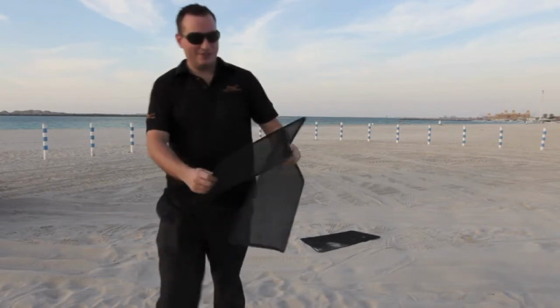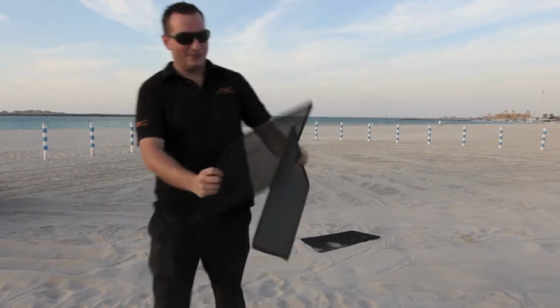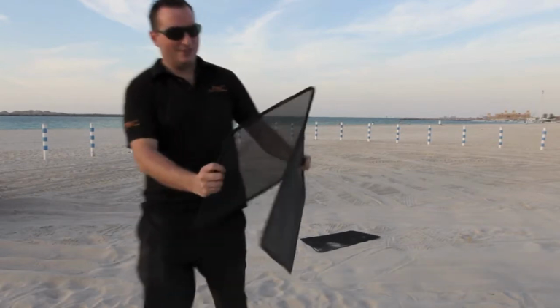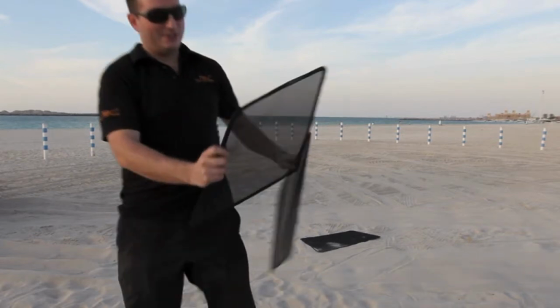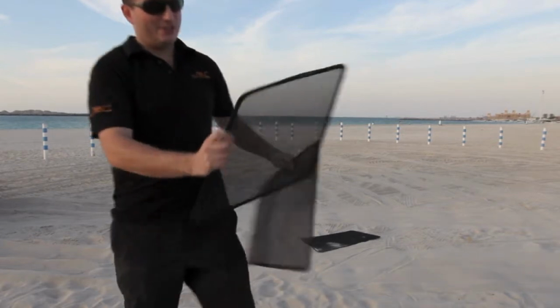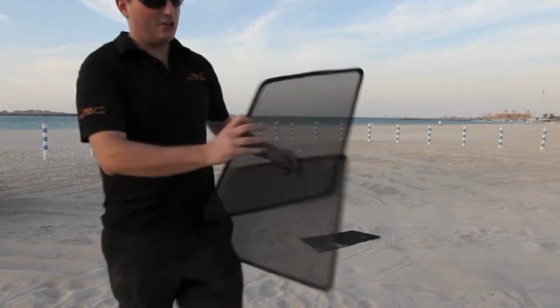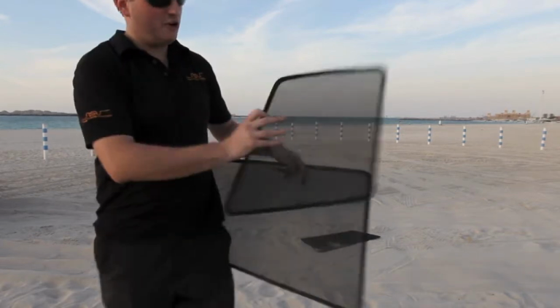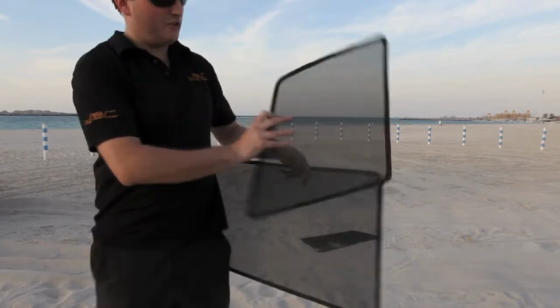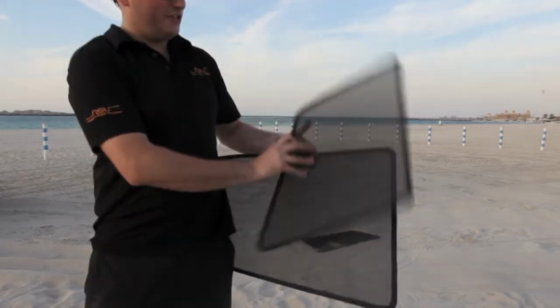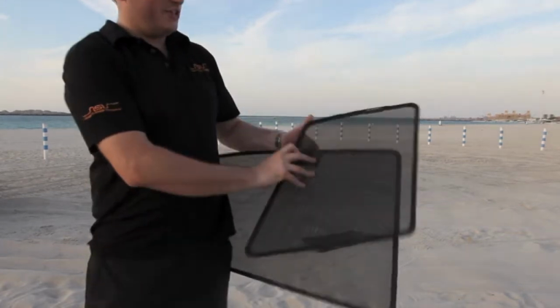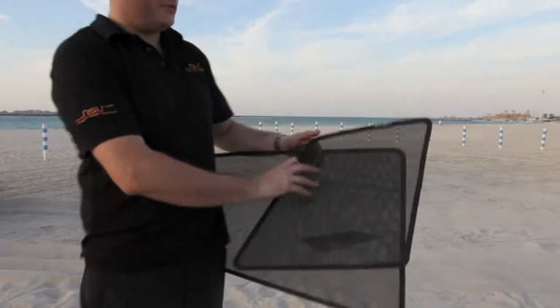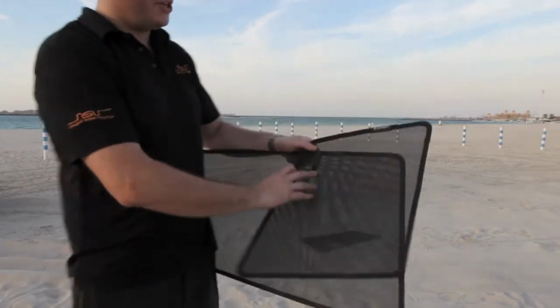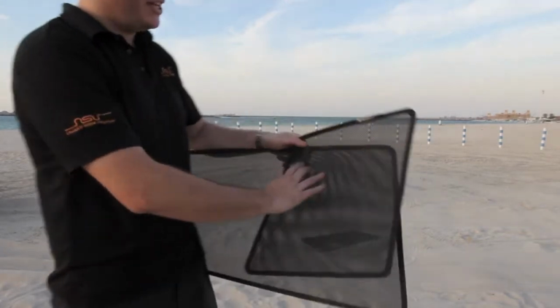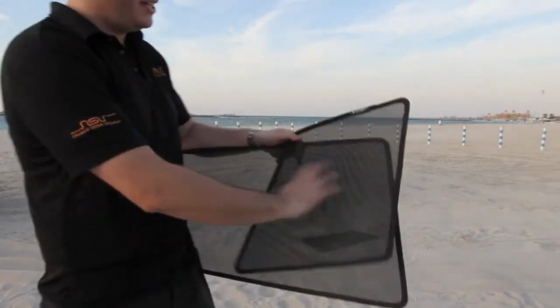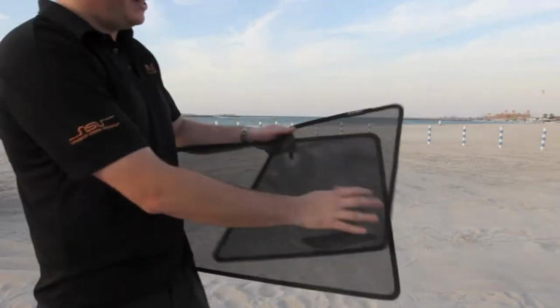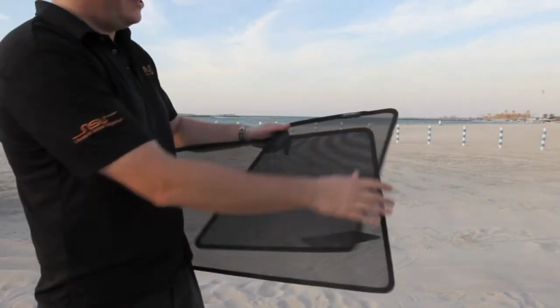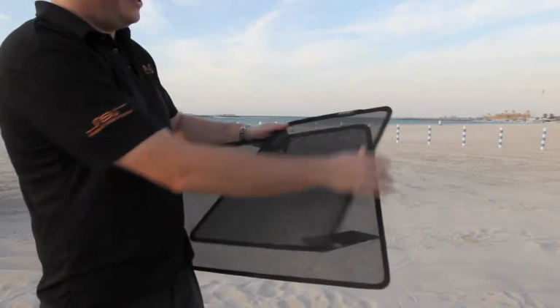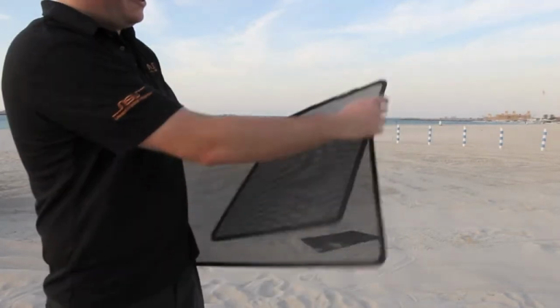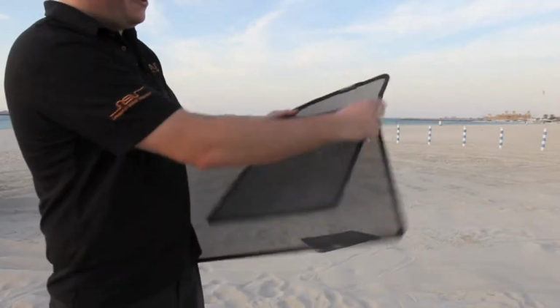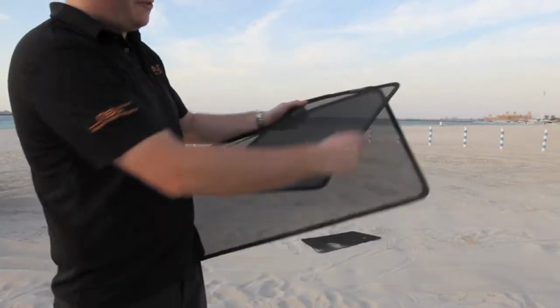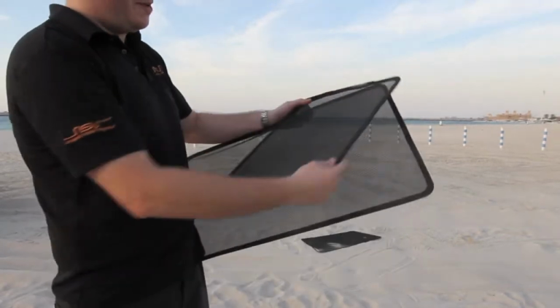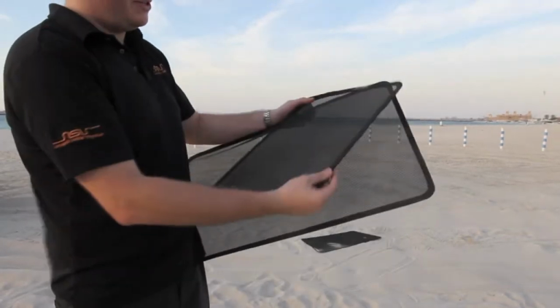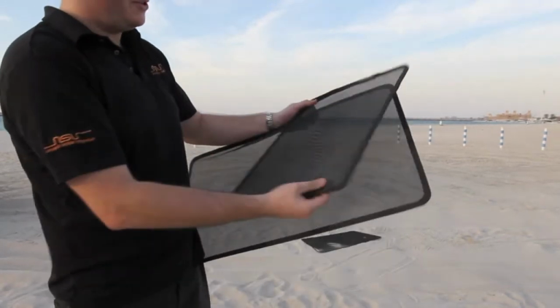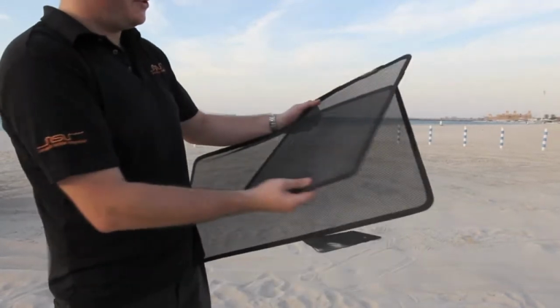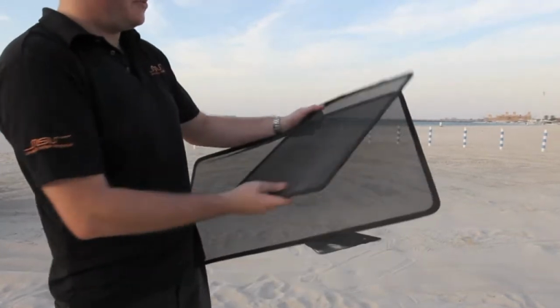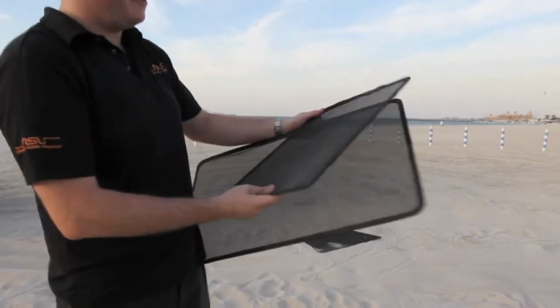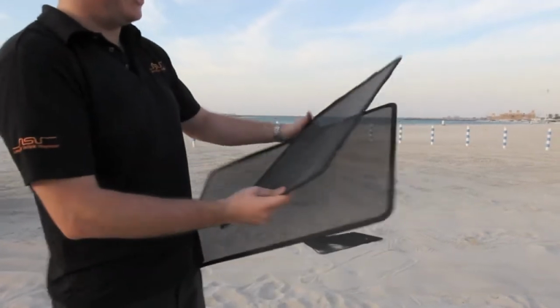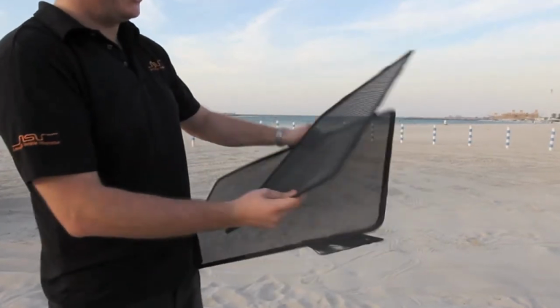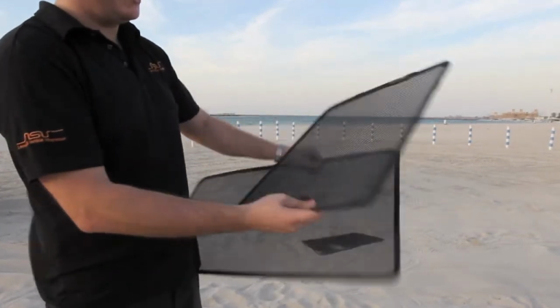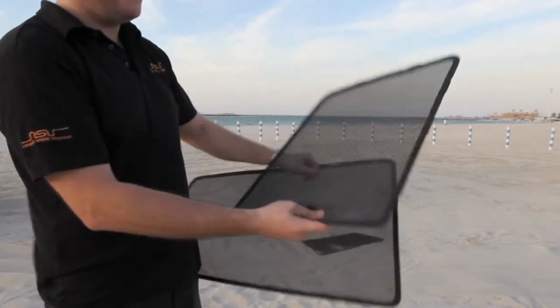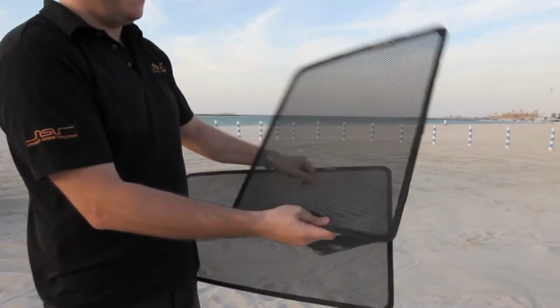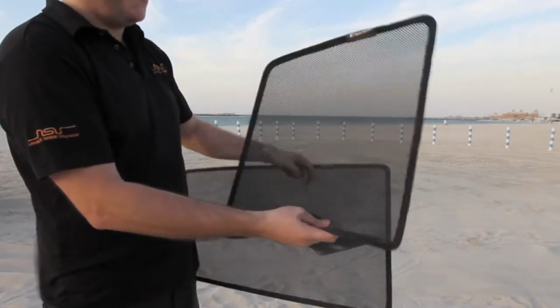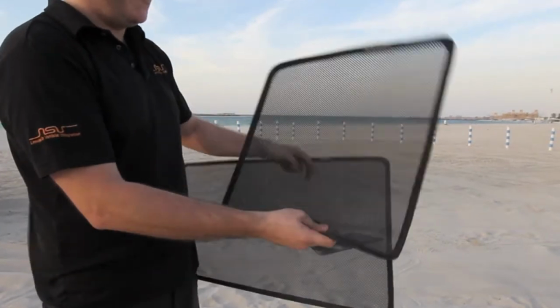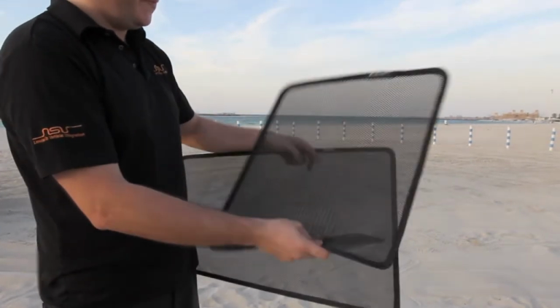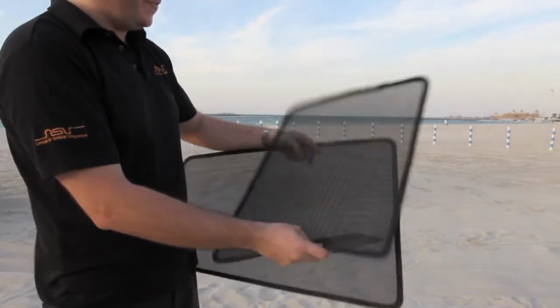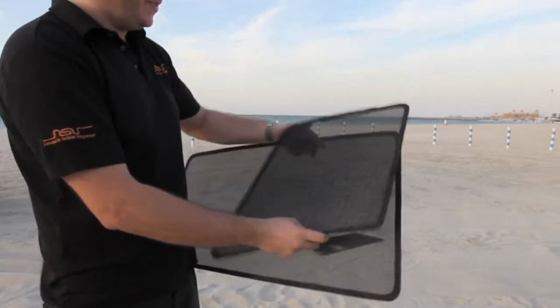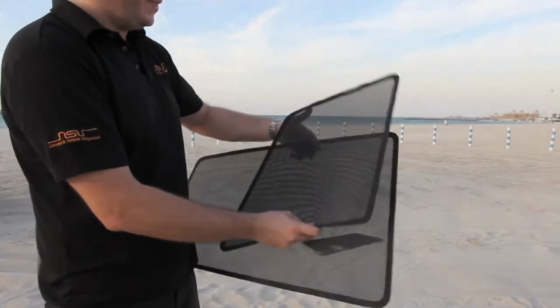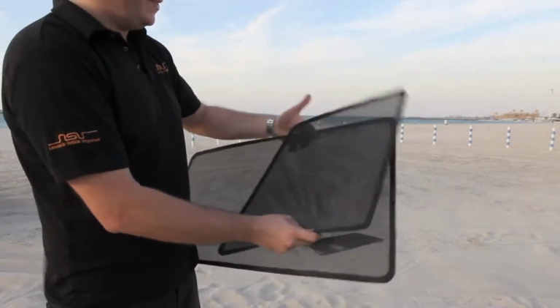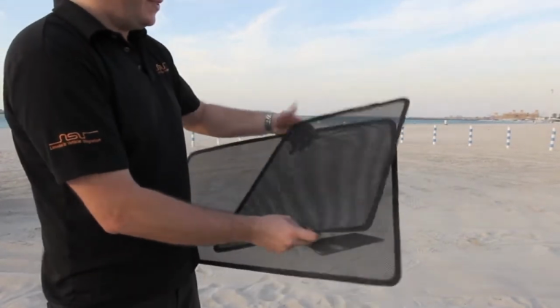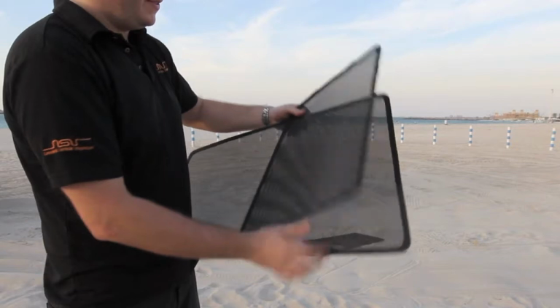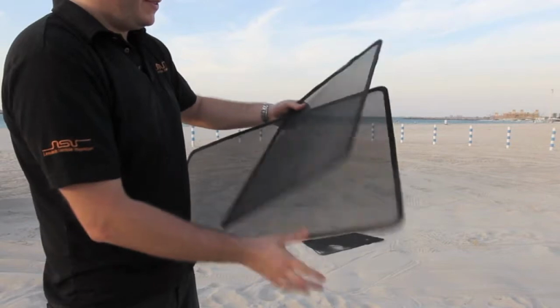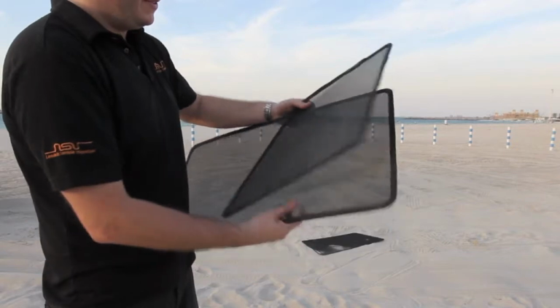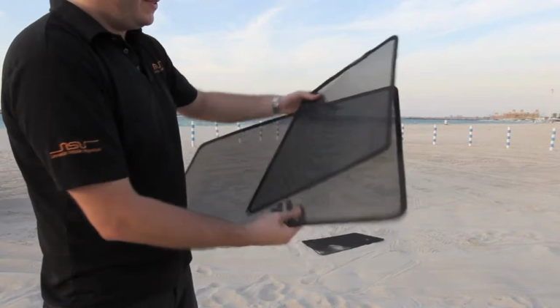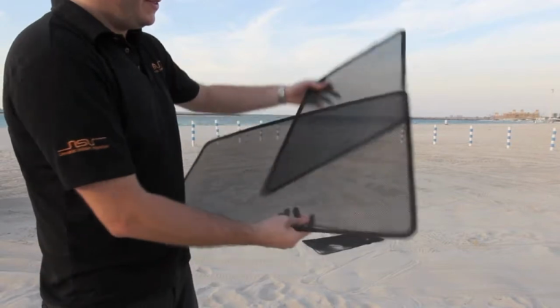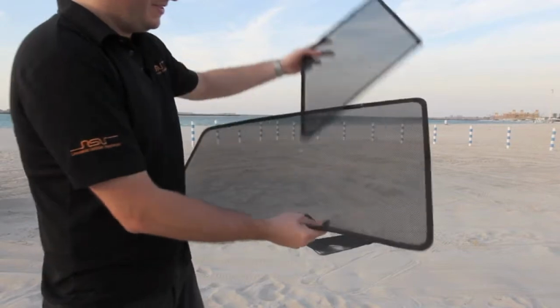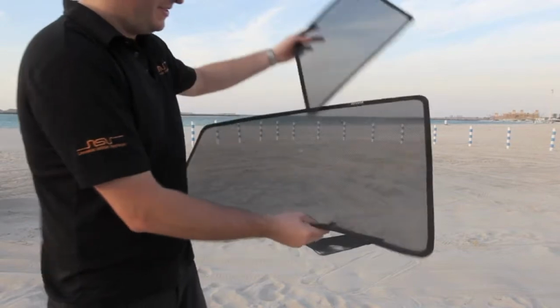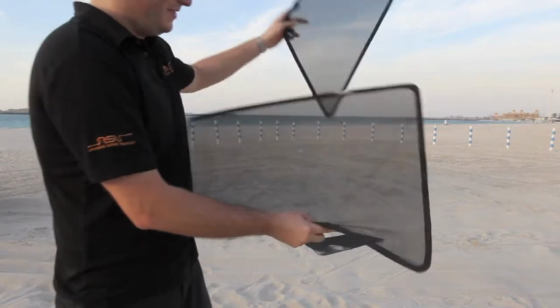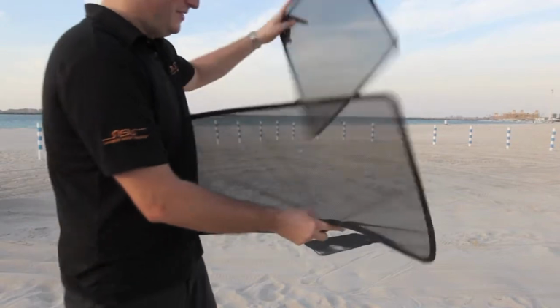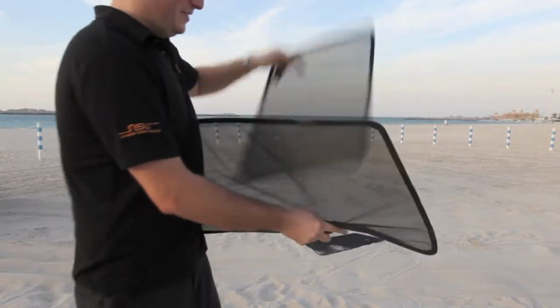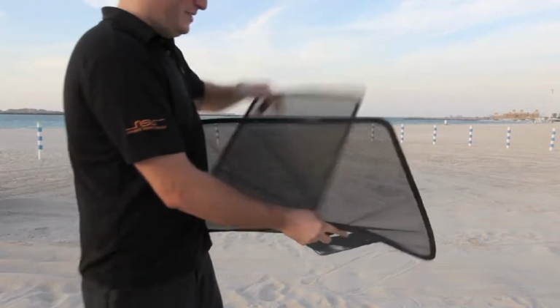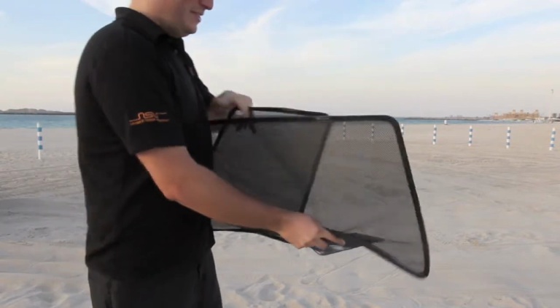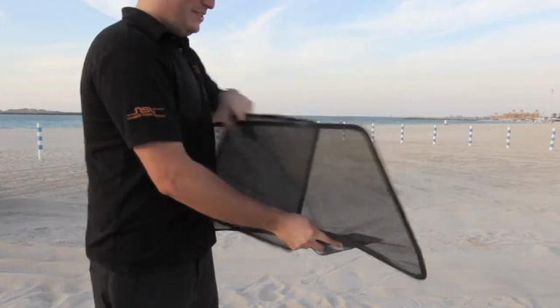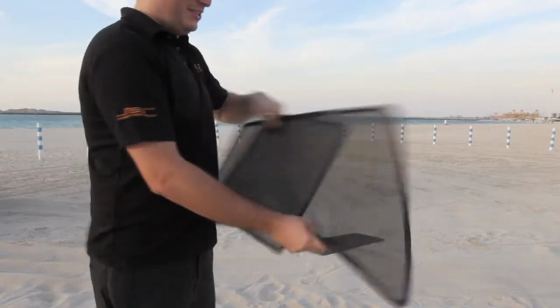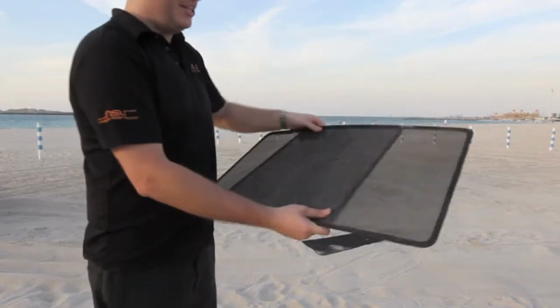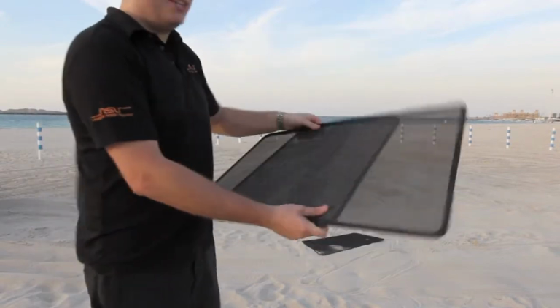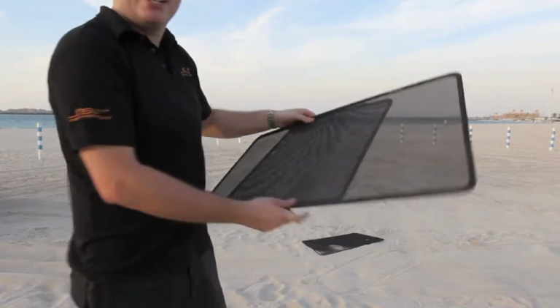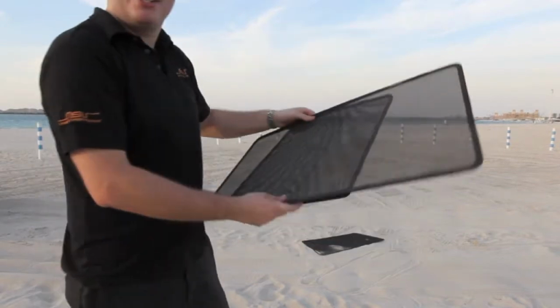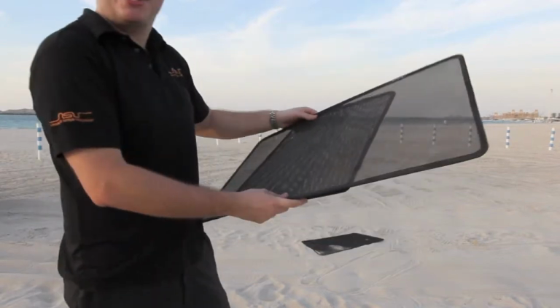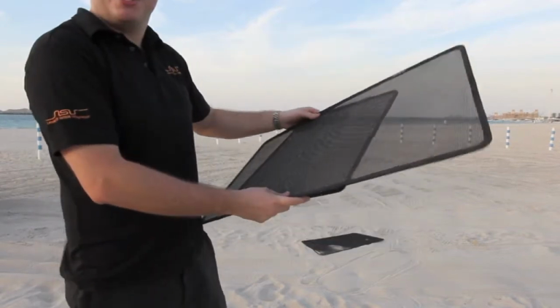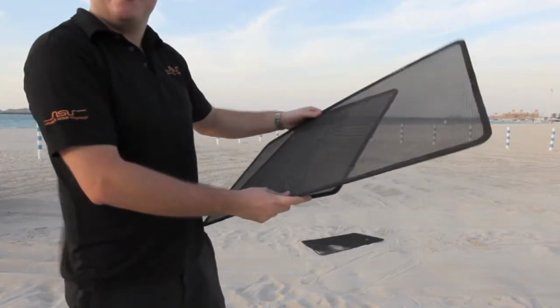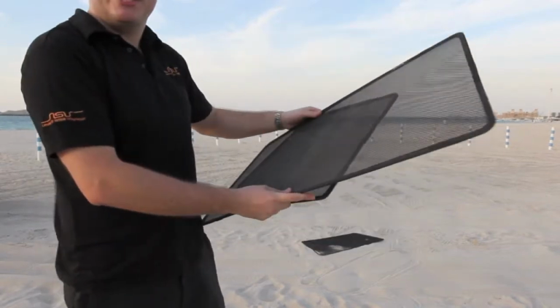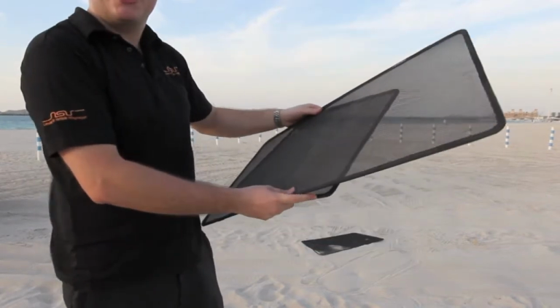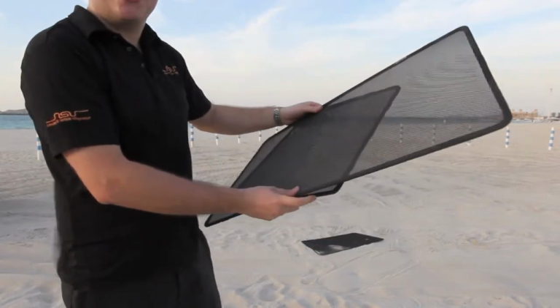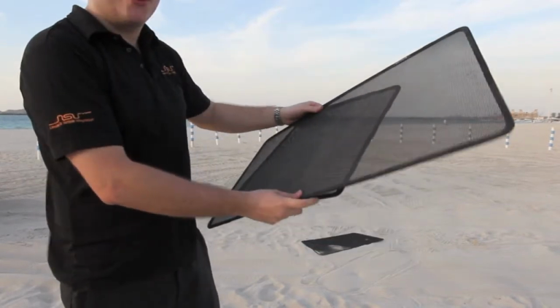The cloth is still tight. The frame is still the perfect shape. These shades just can't be destroyed.